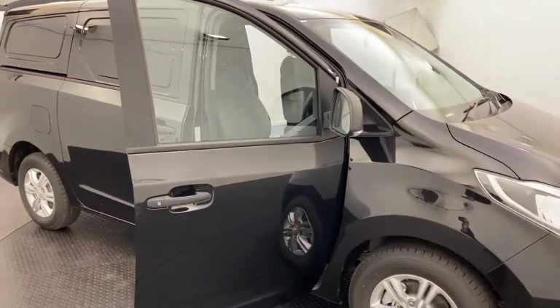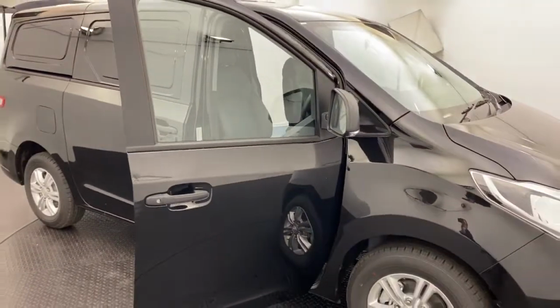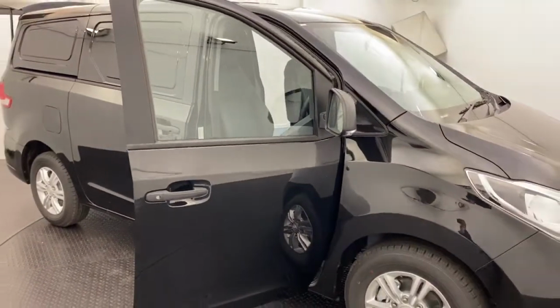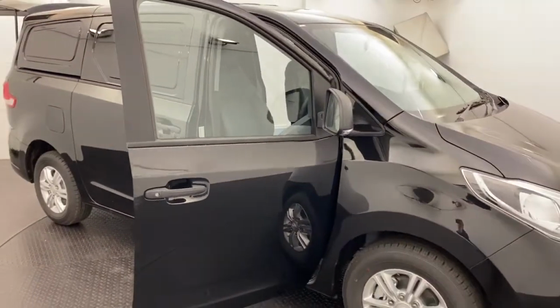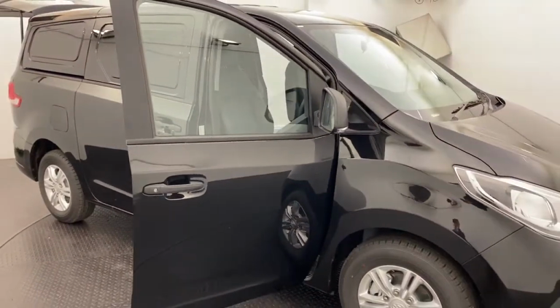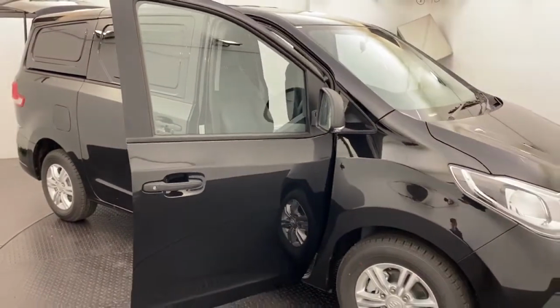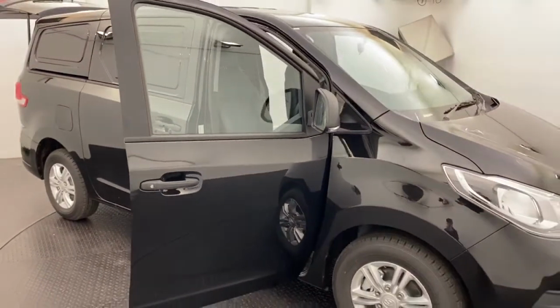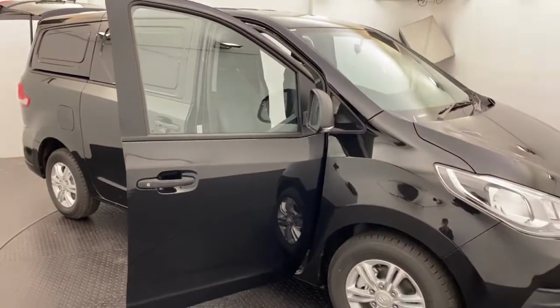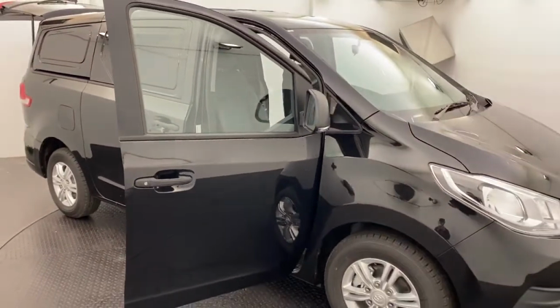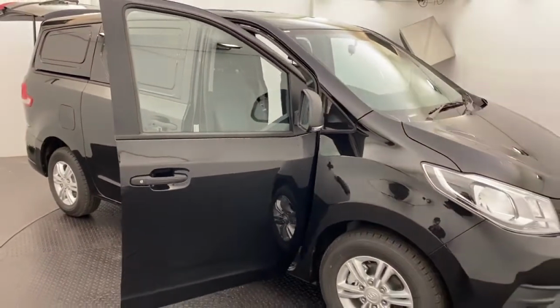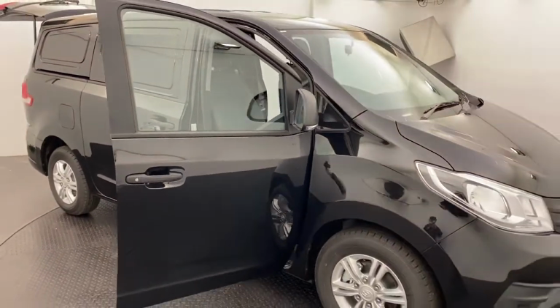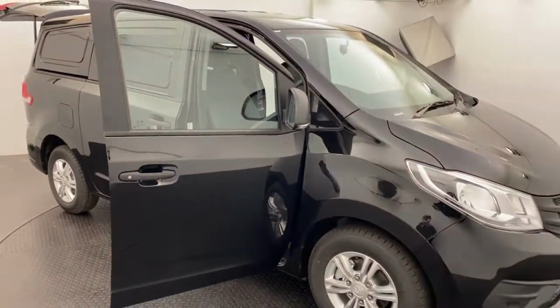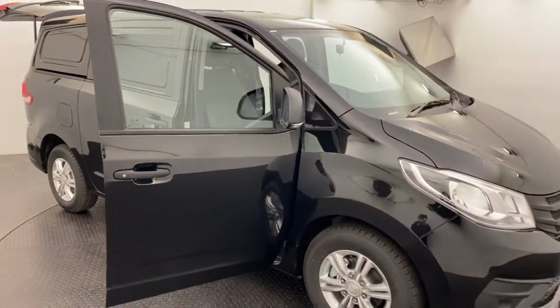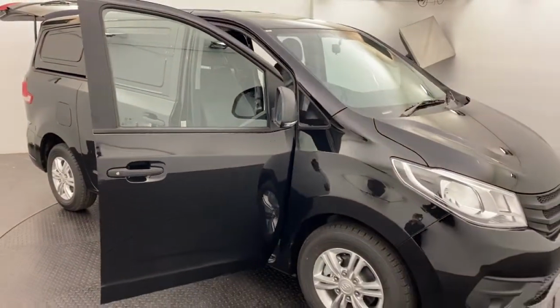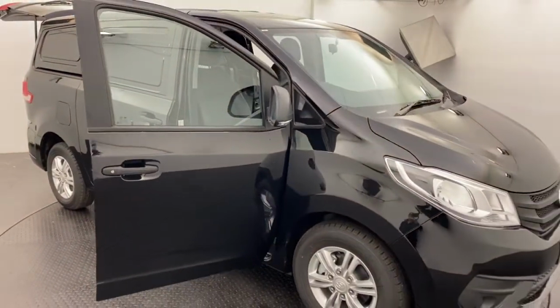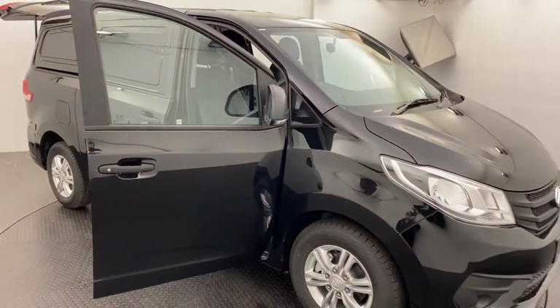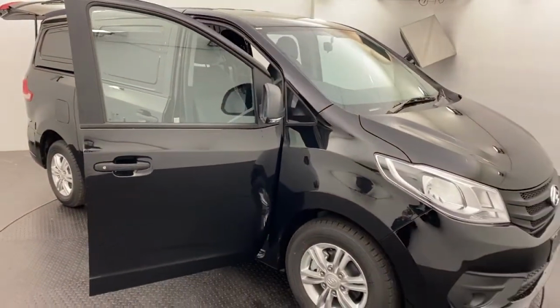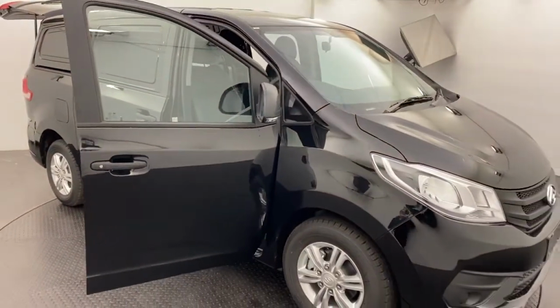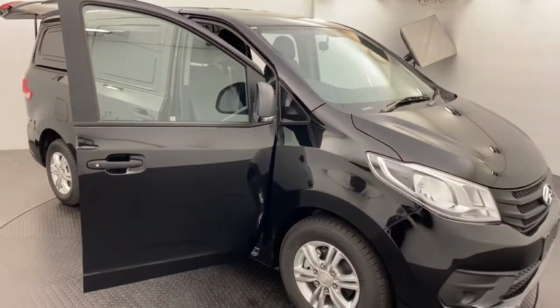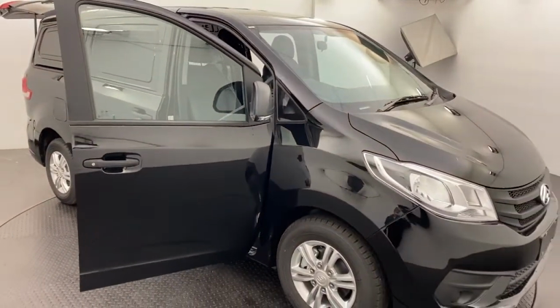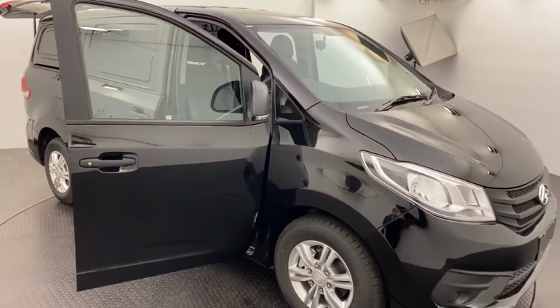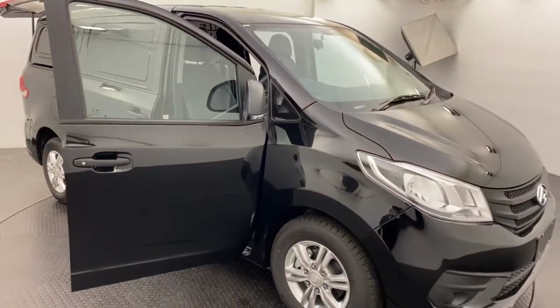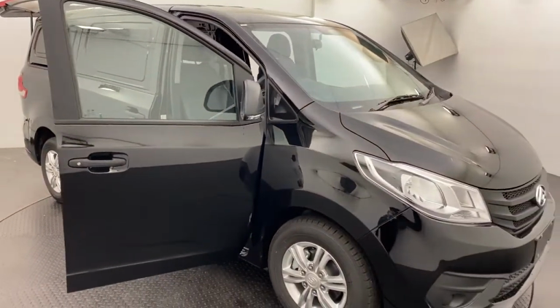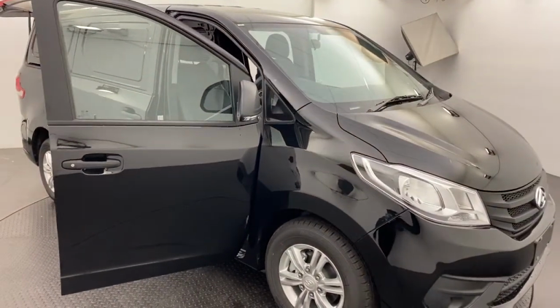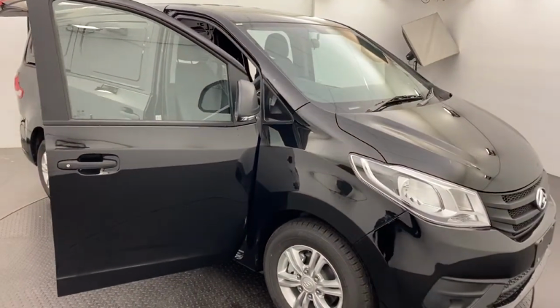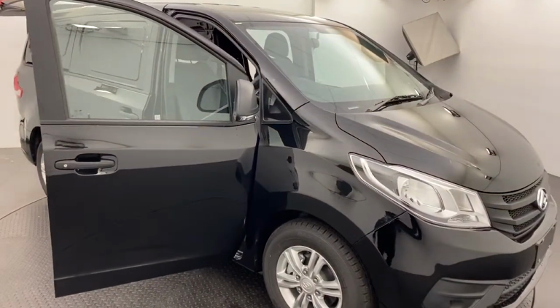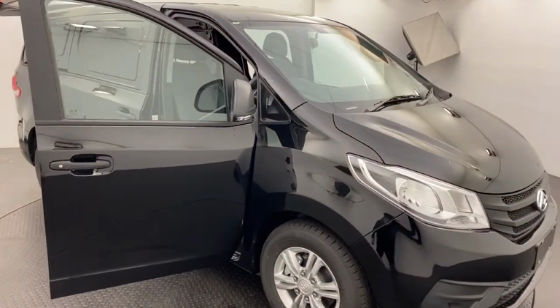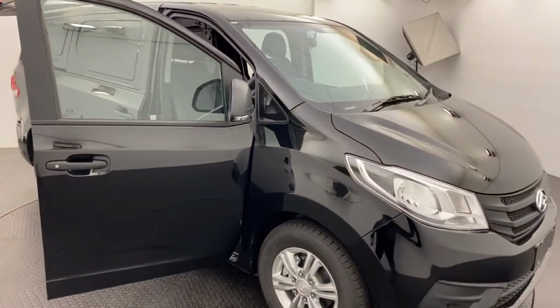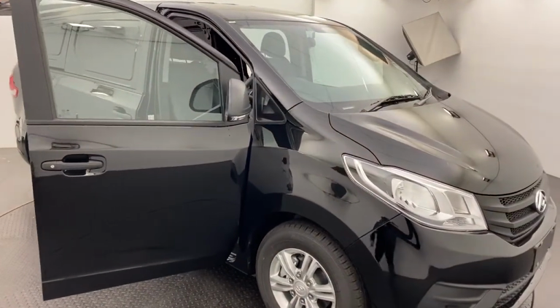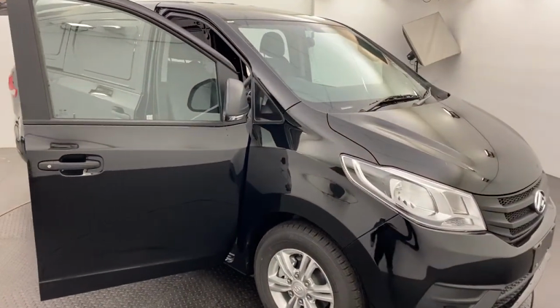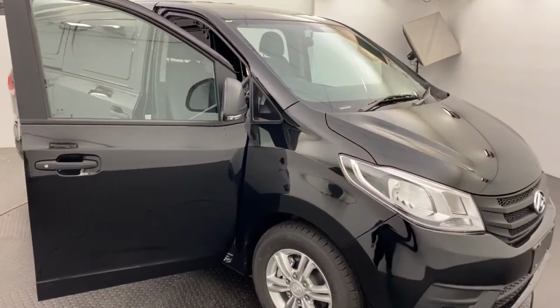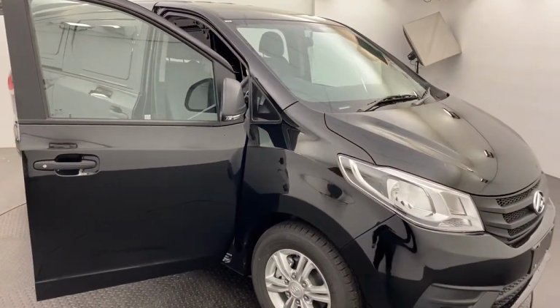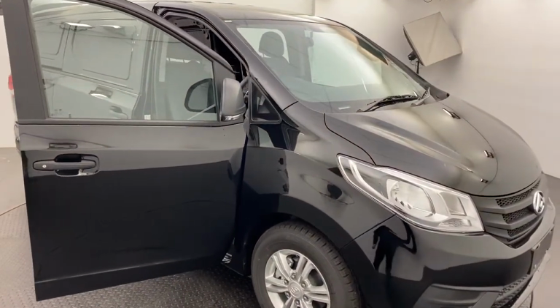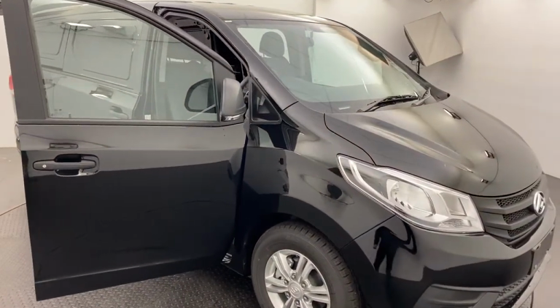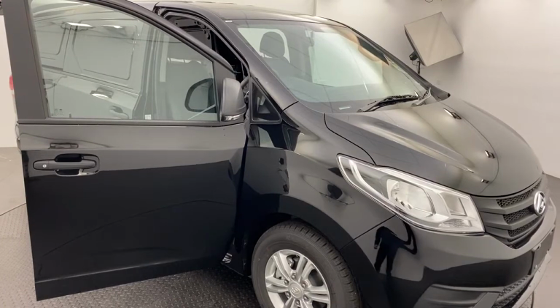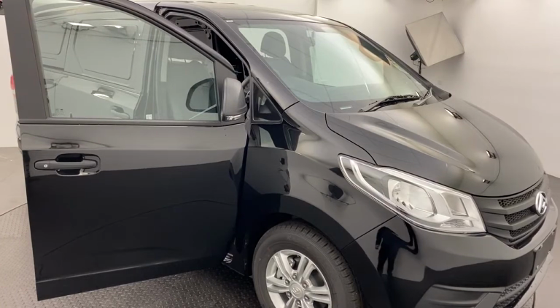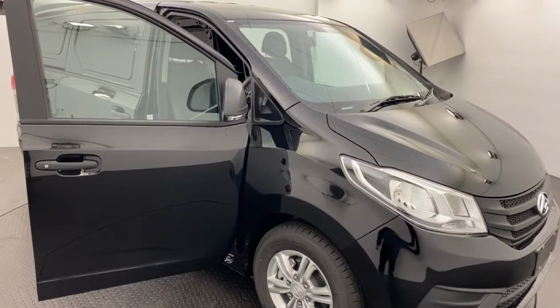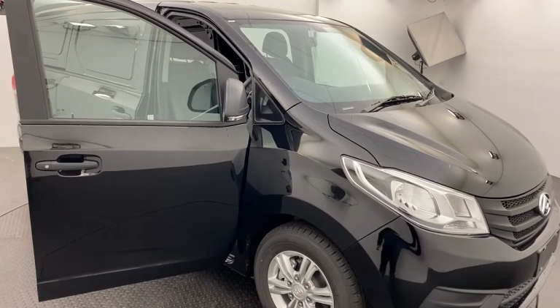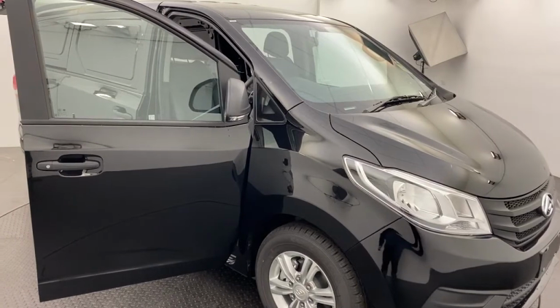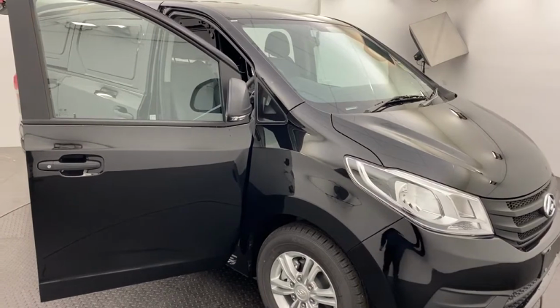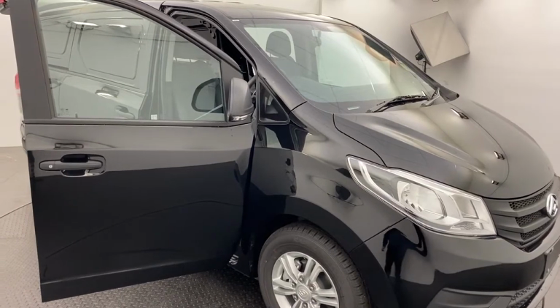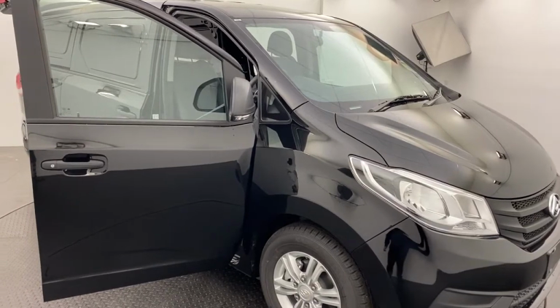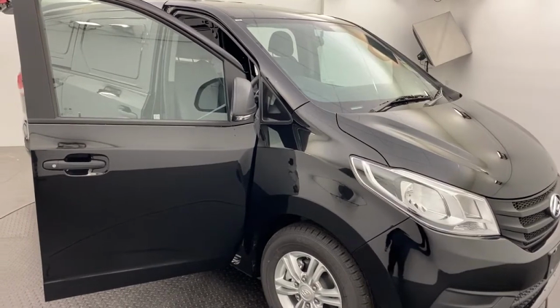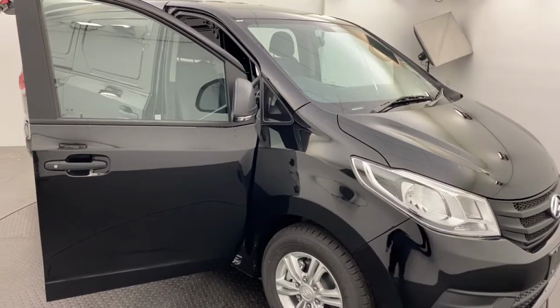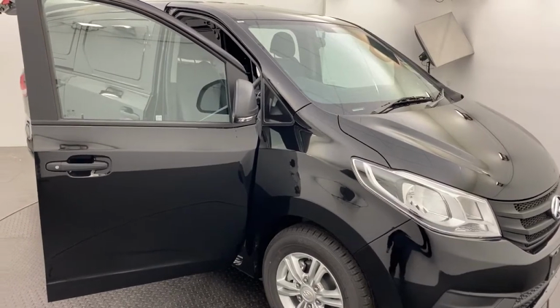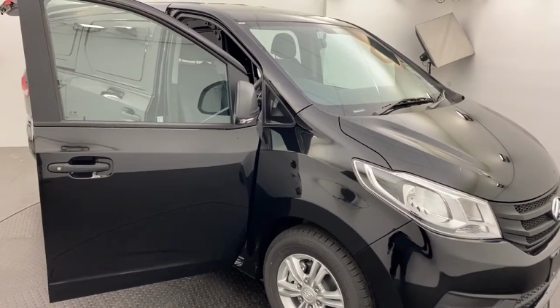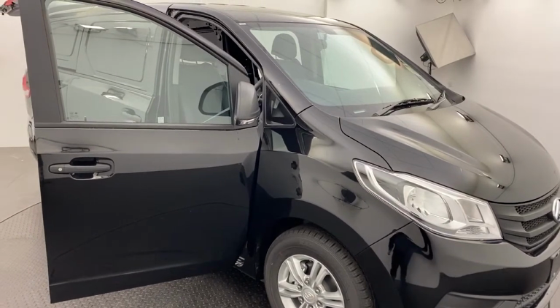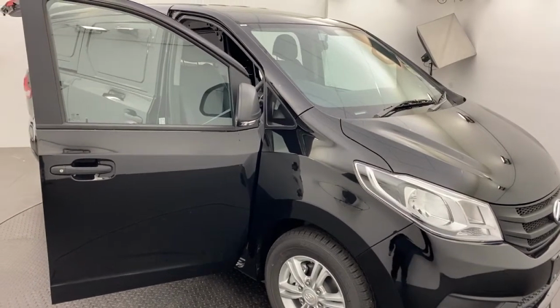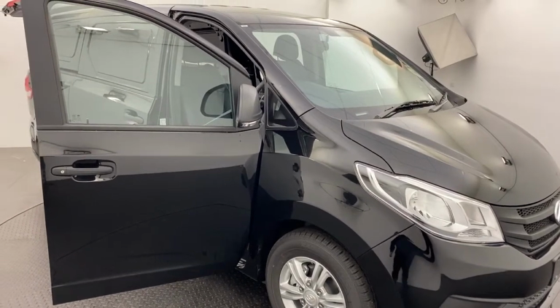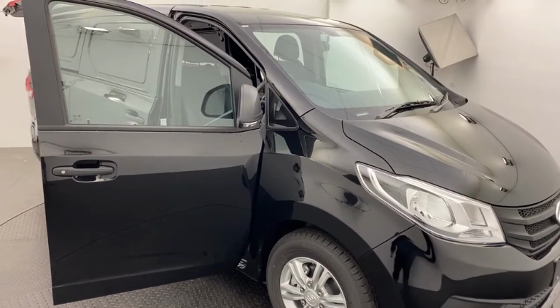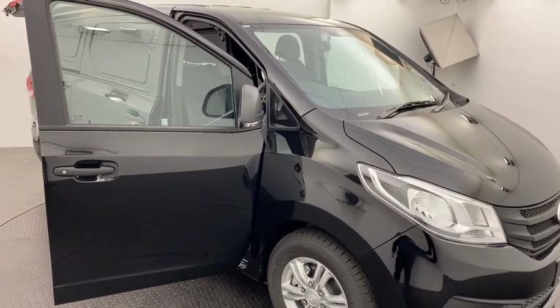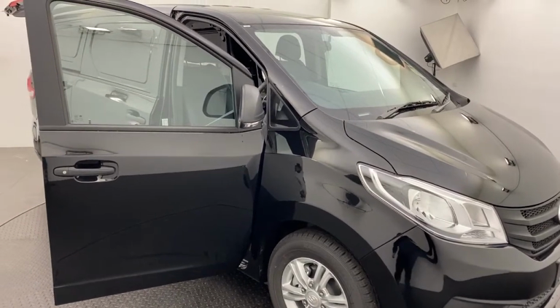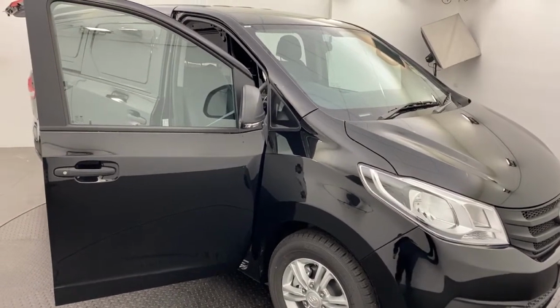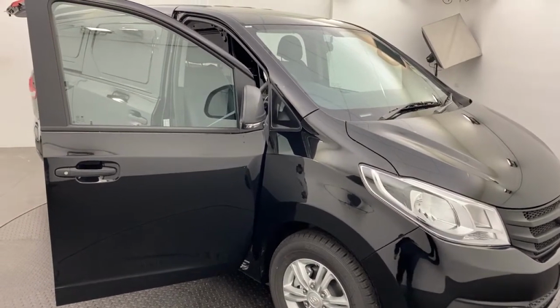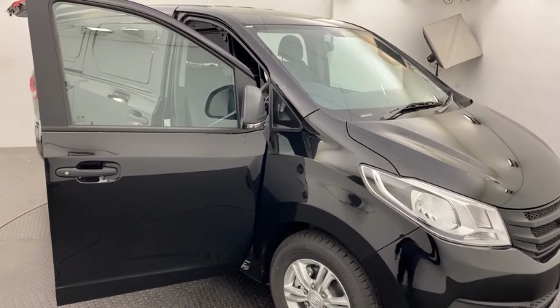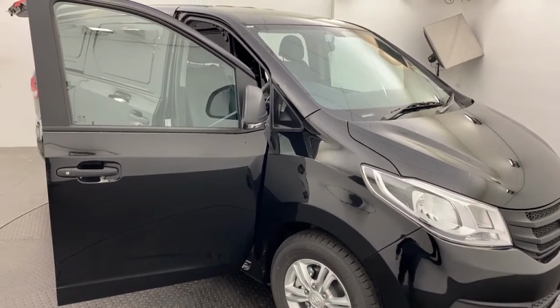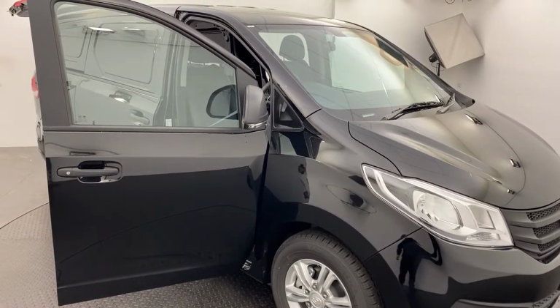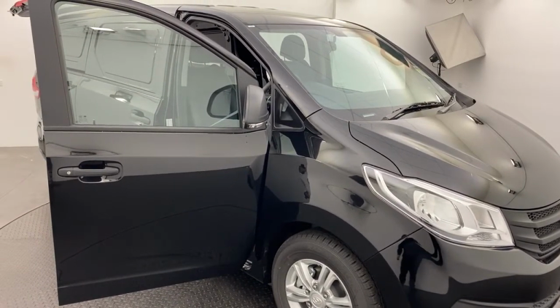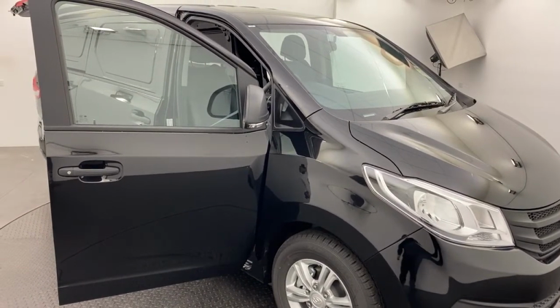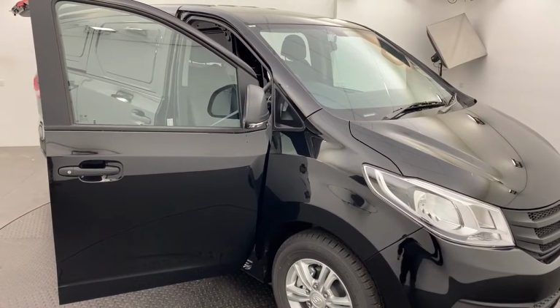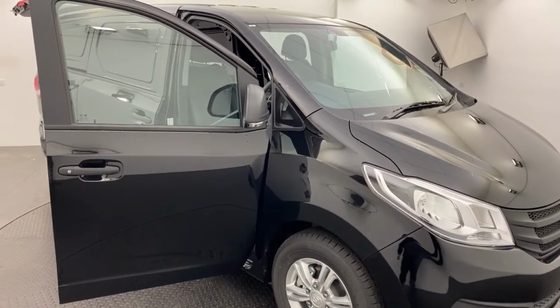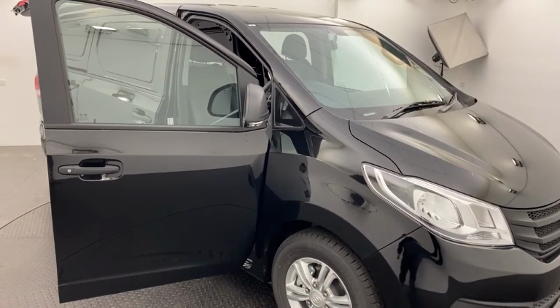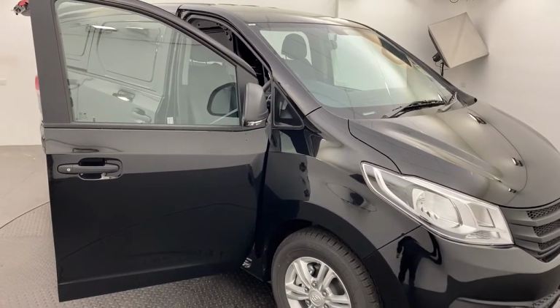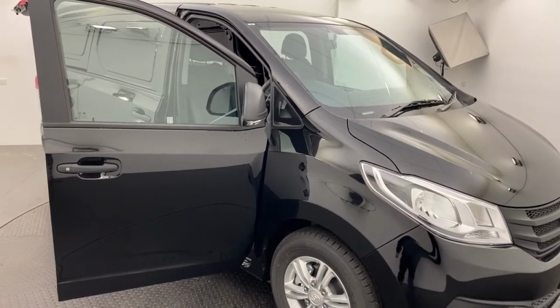LDV have a van to suit any work style here at Callagans. Please come down and check them out. Cheers.